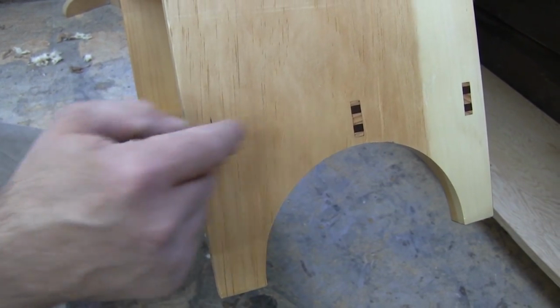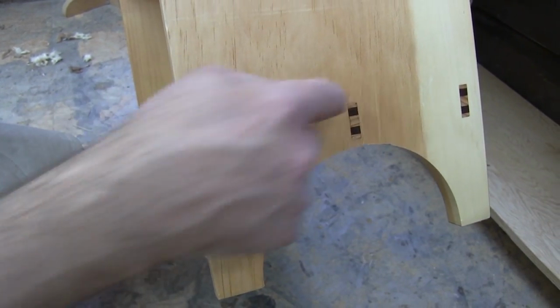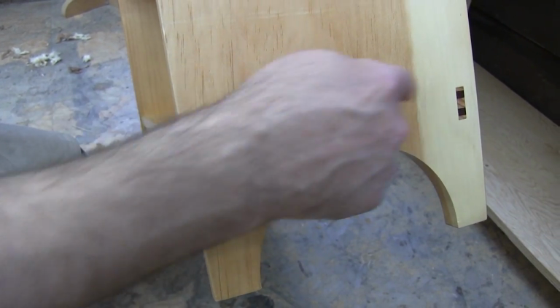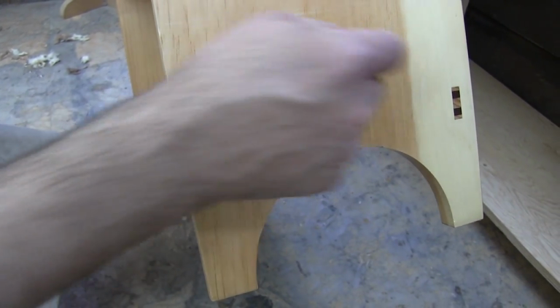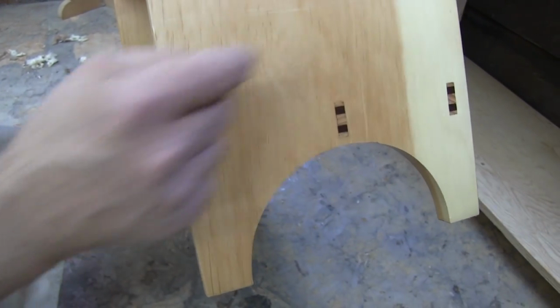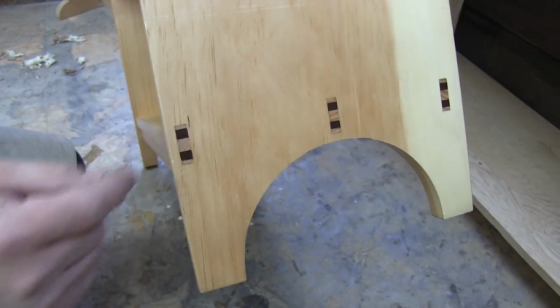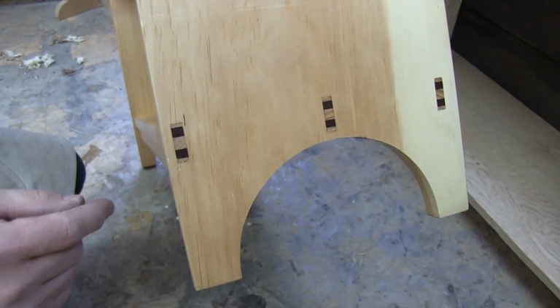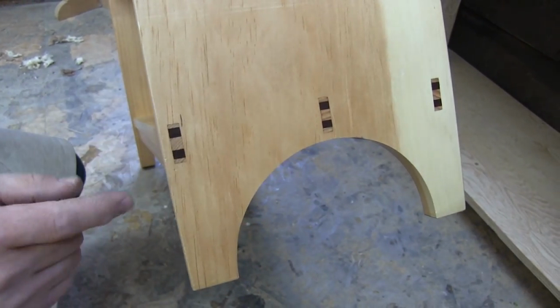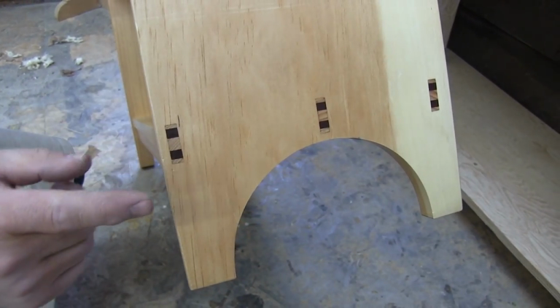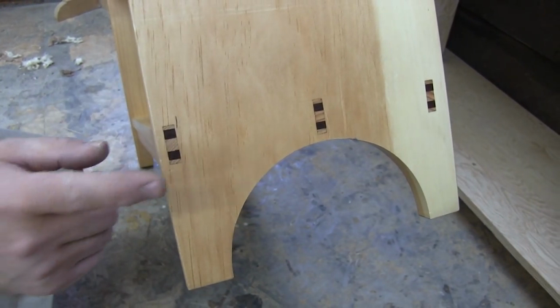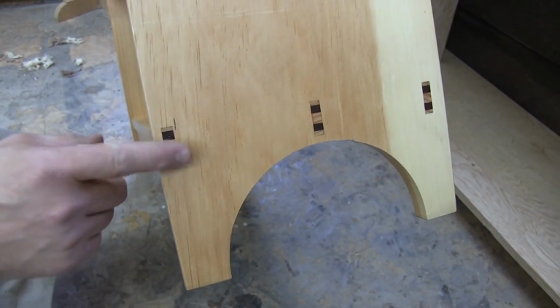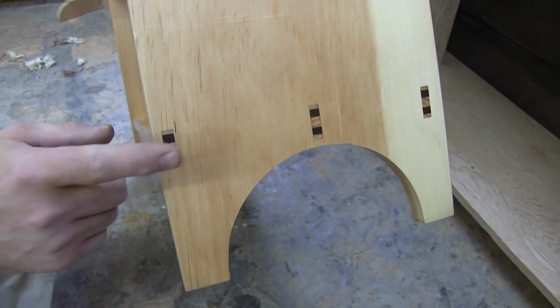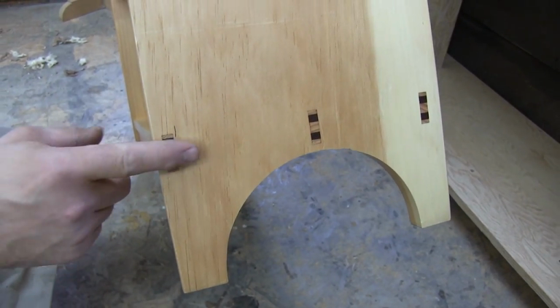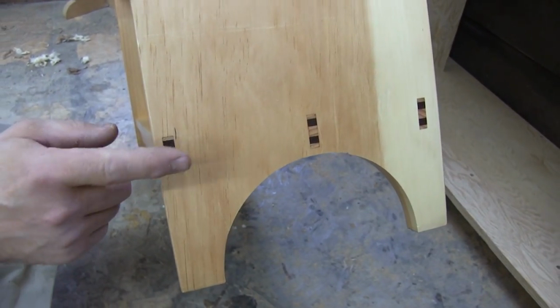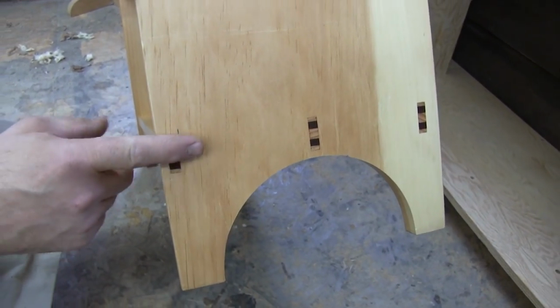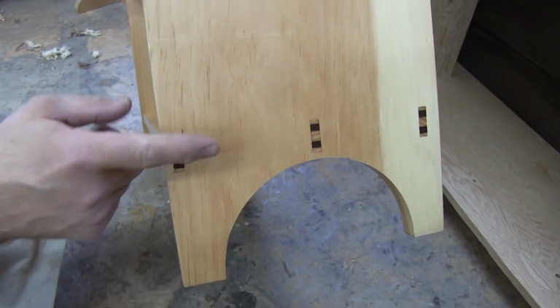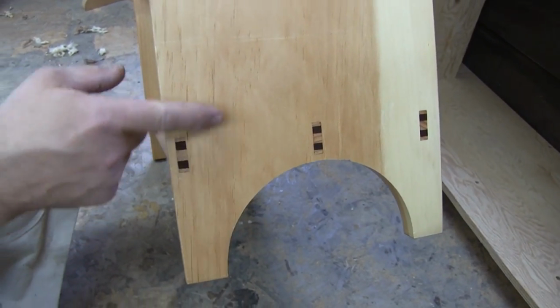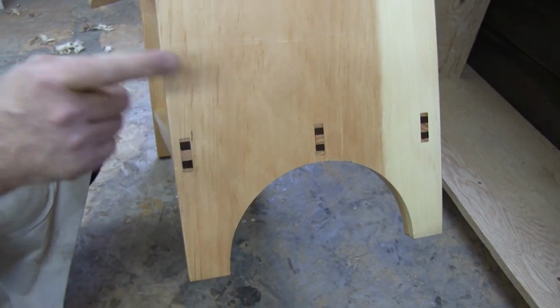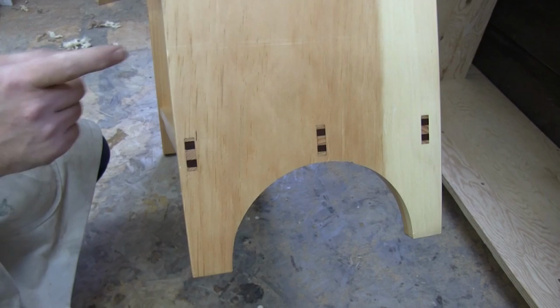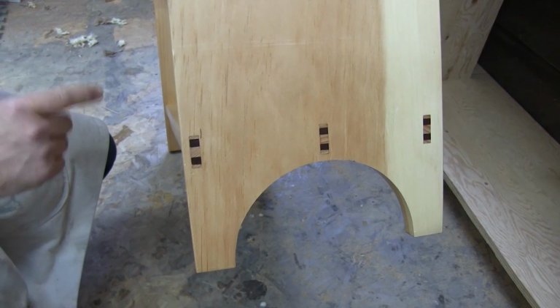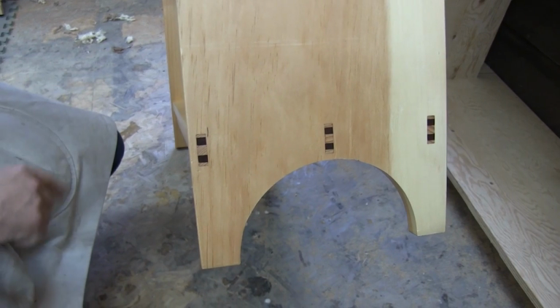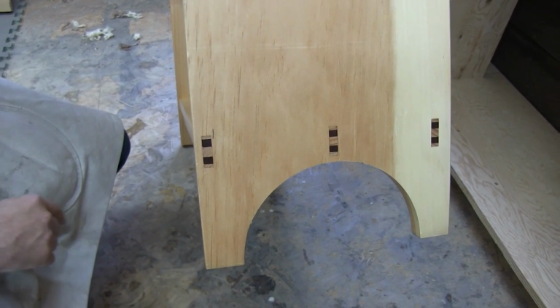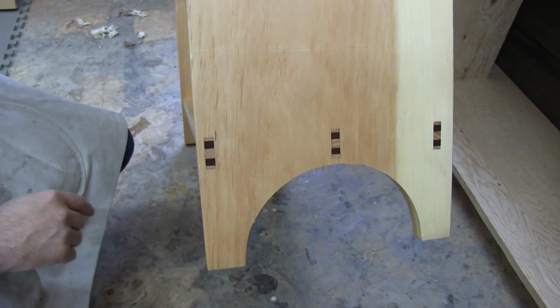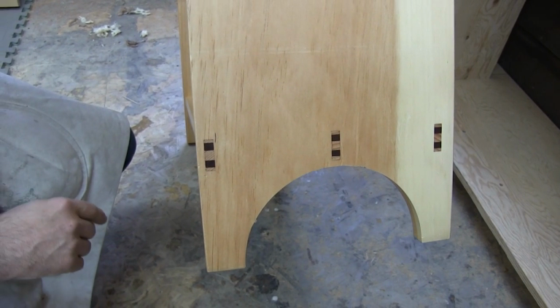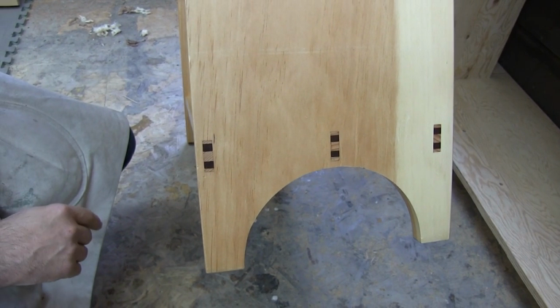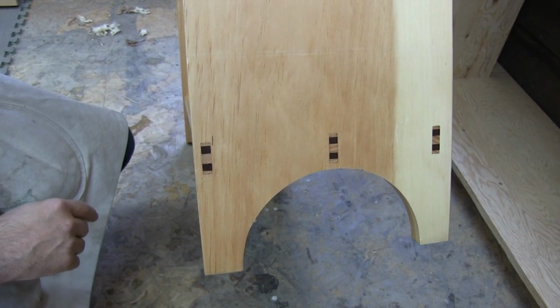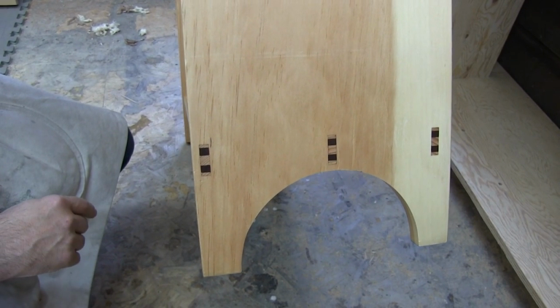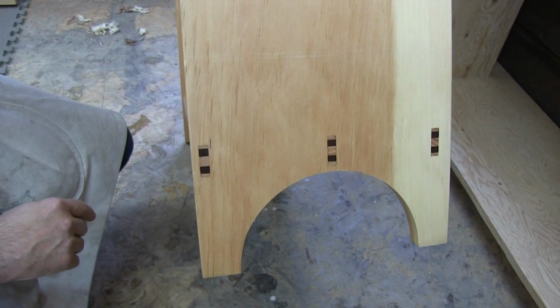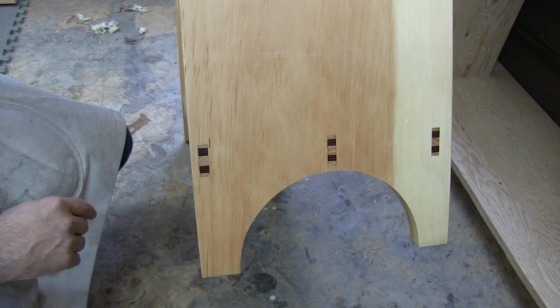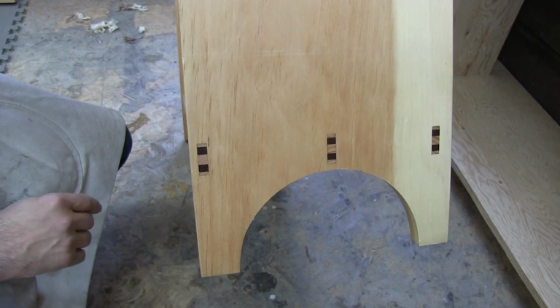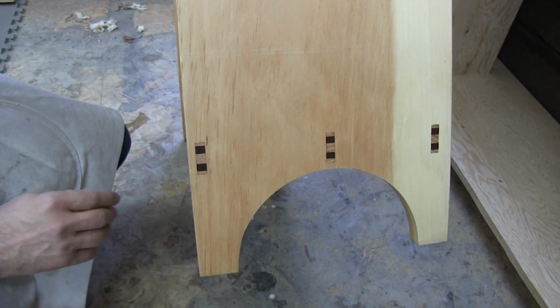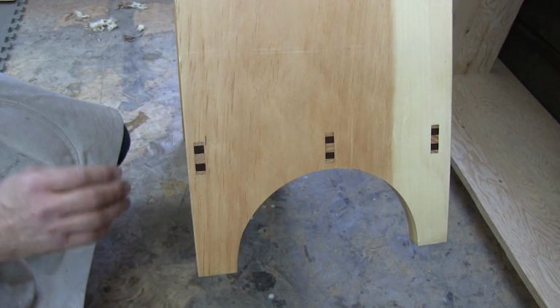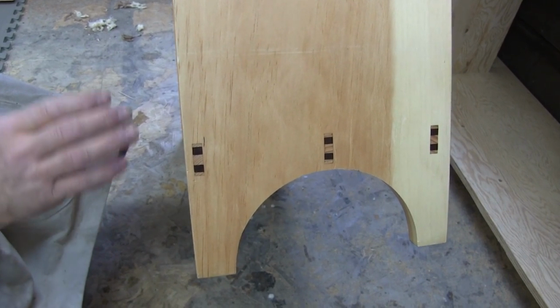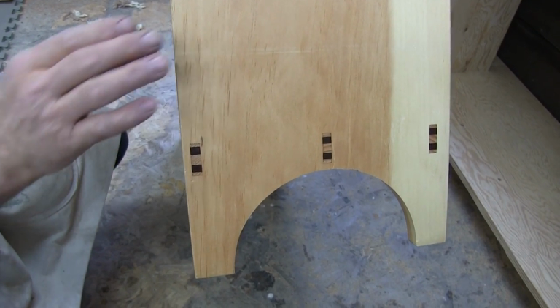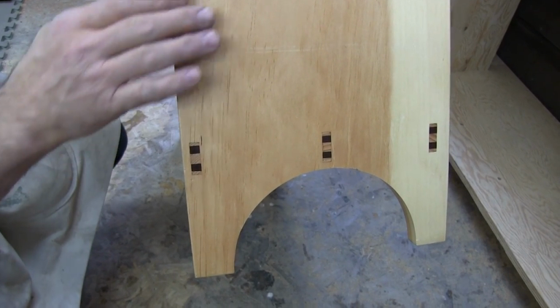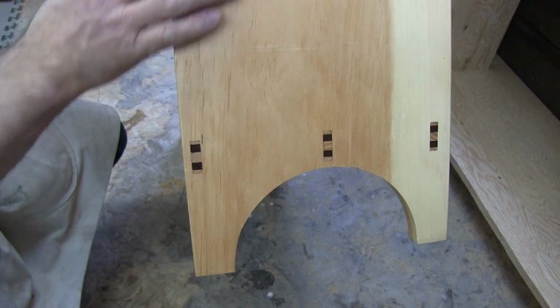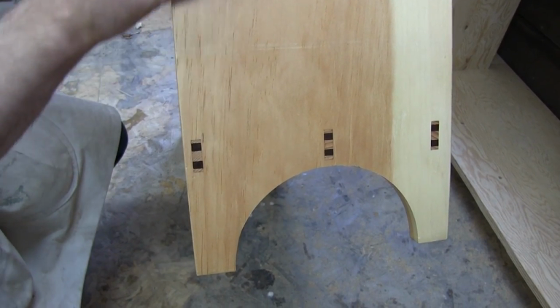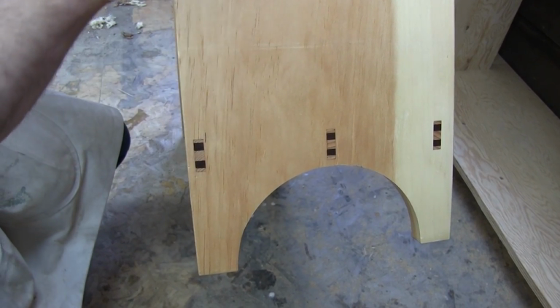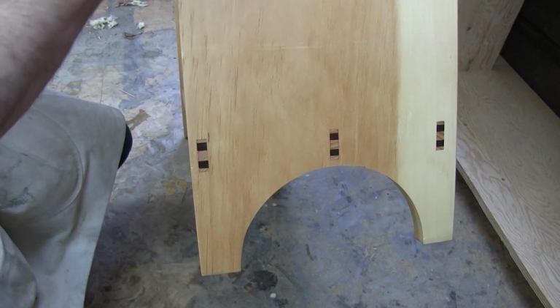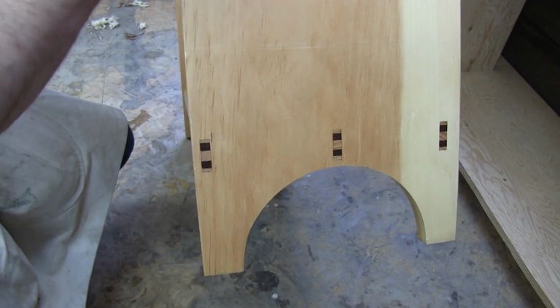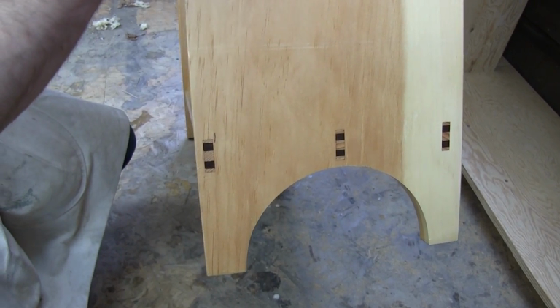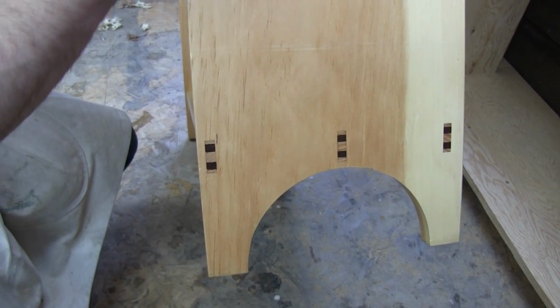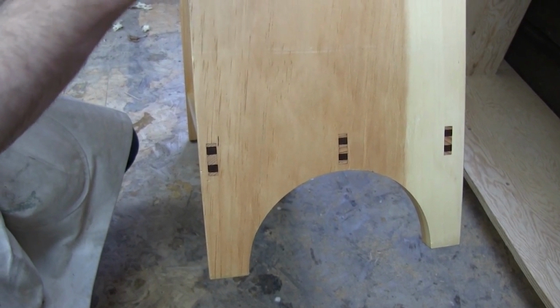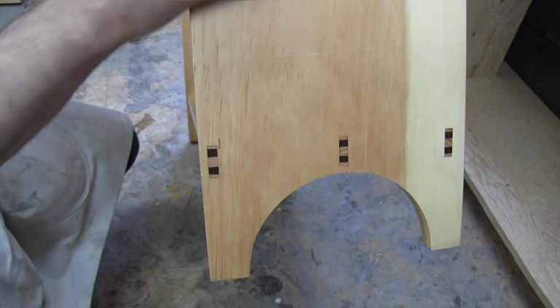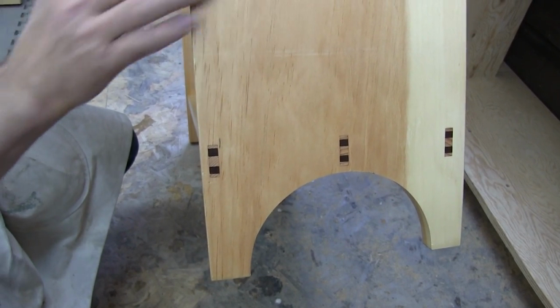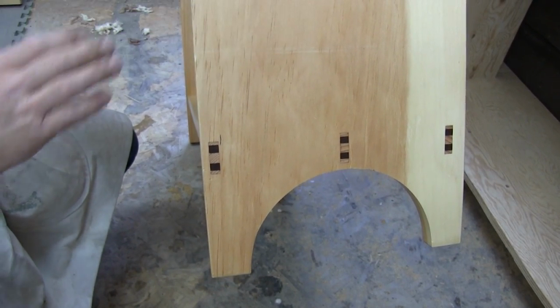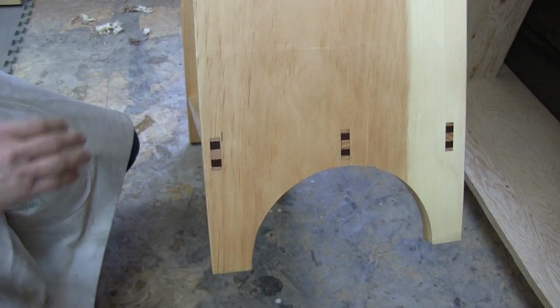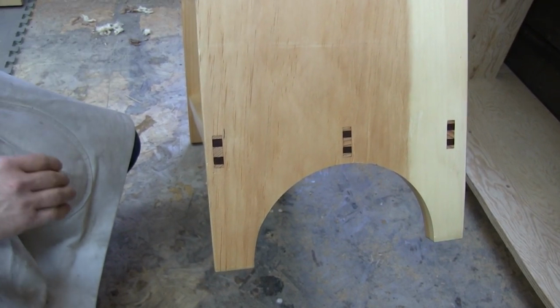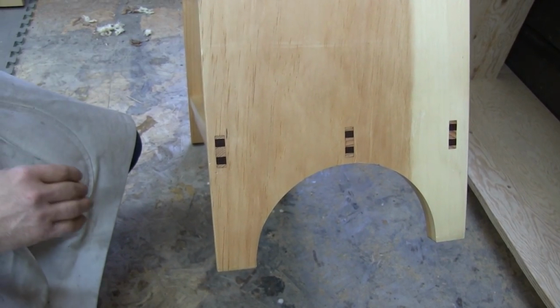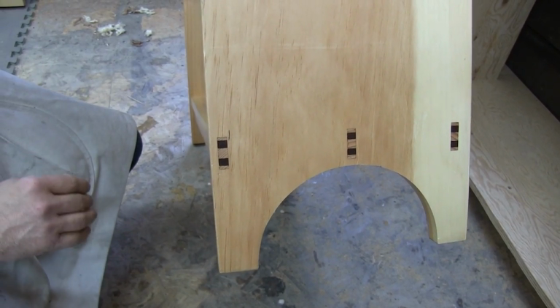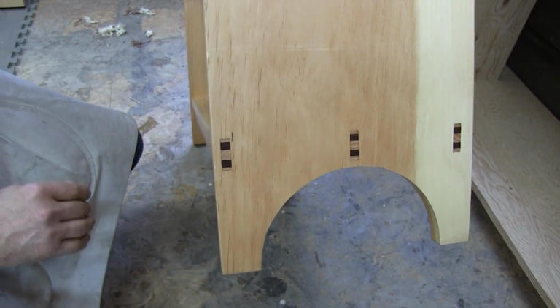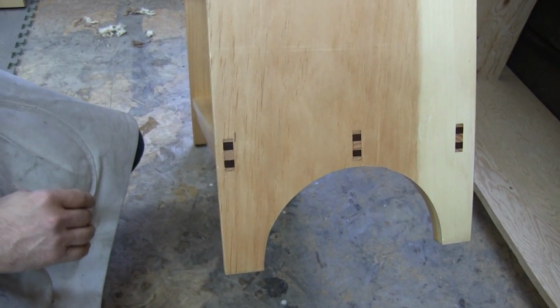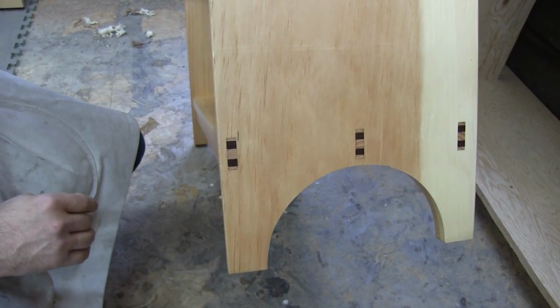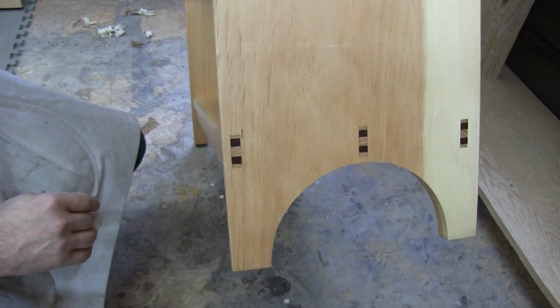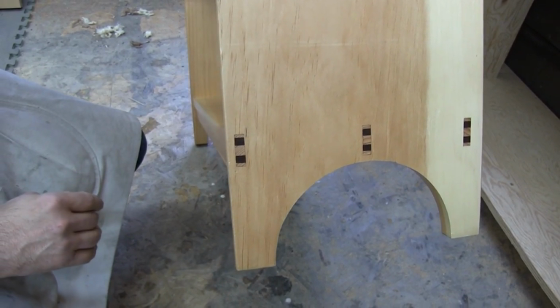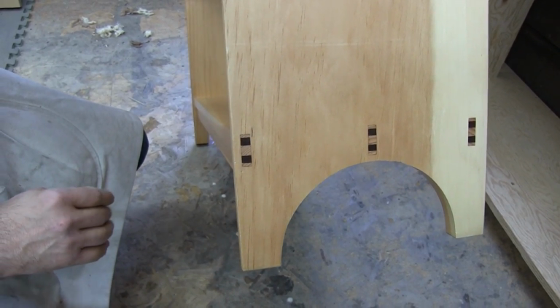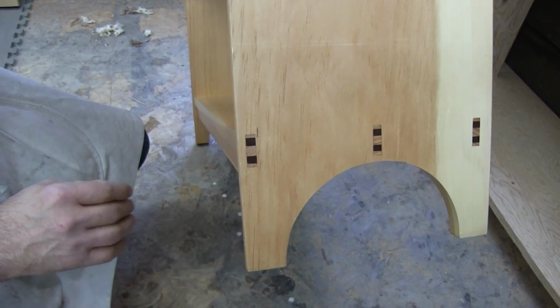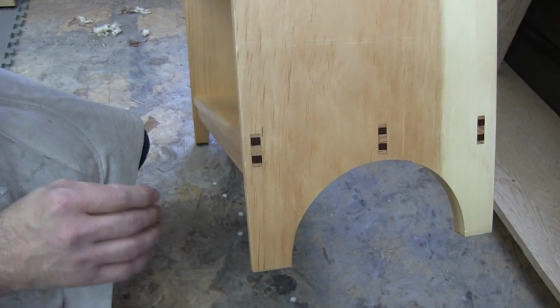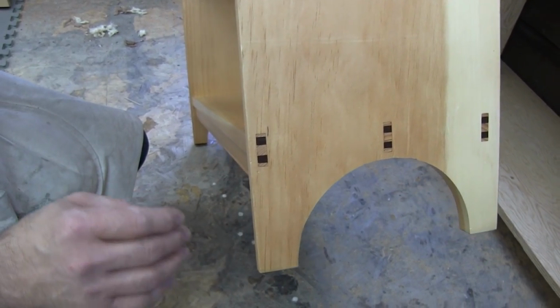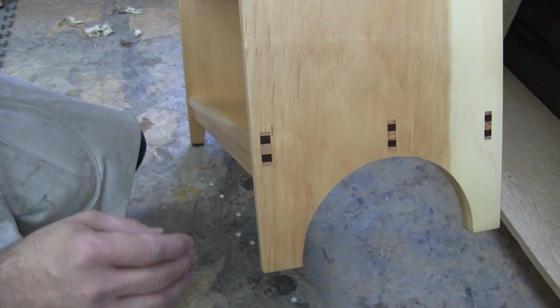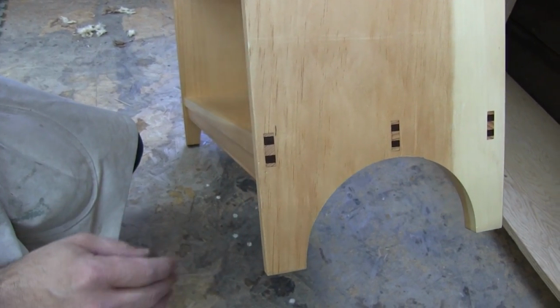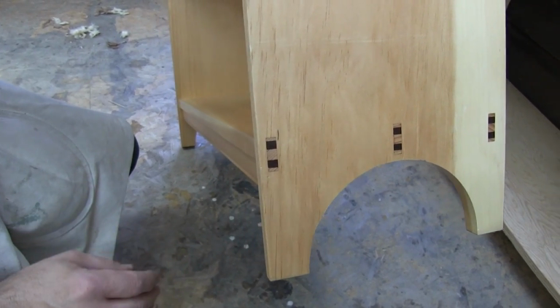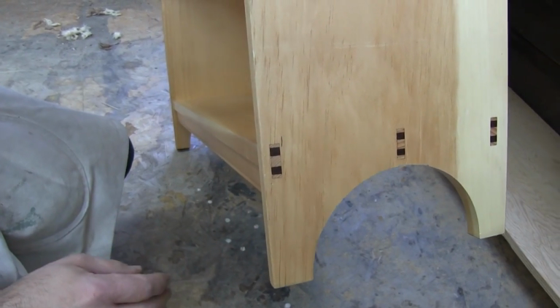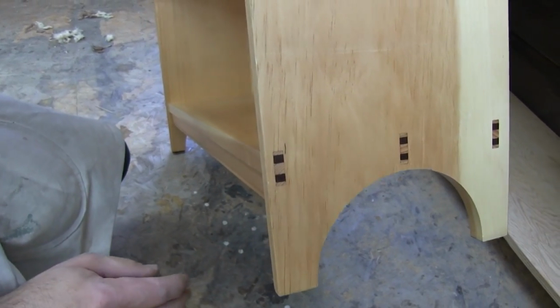There are three of those across here, and that's fairly advanced for a third project. I probably should have left something like this to a little bit later.